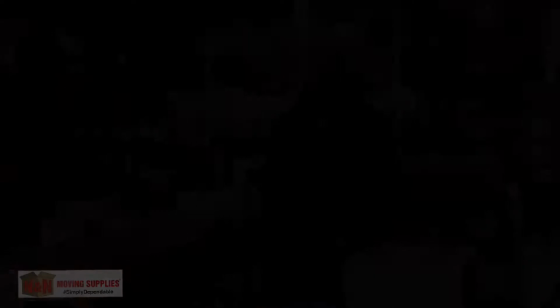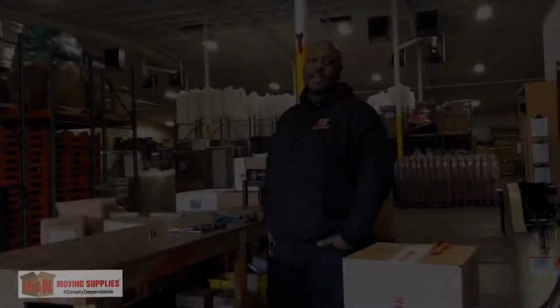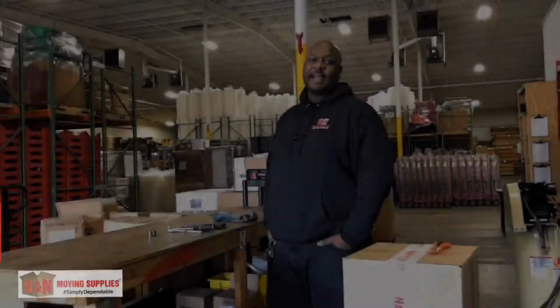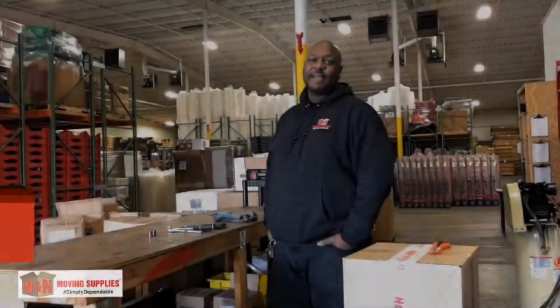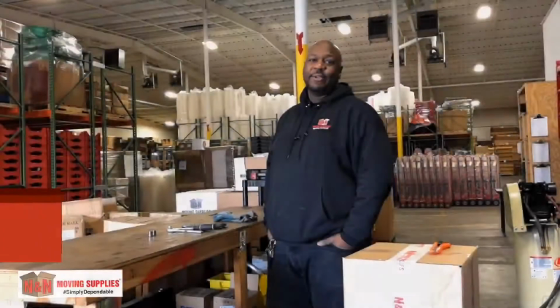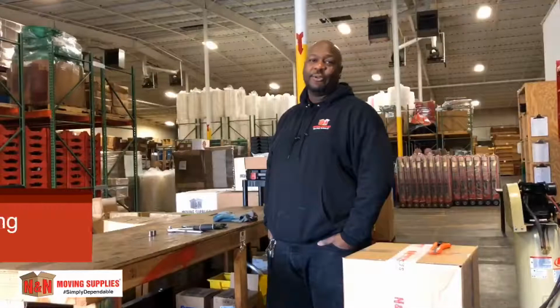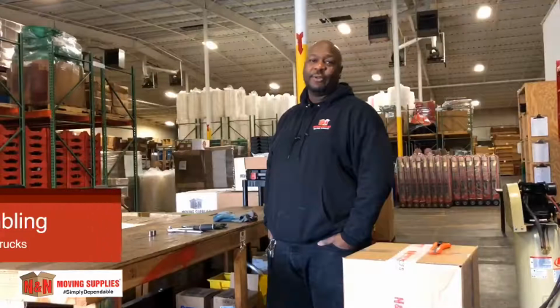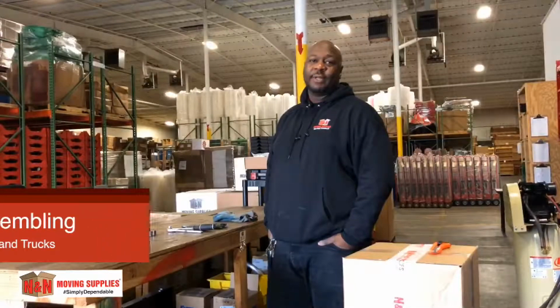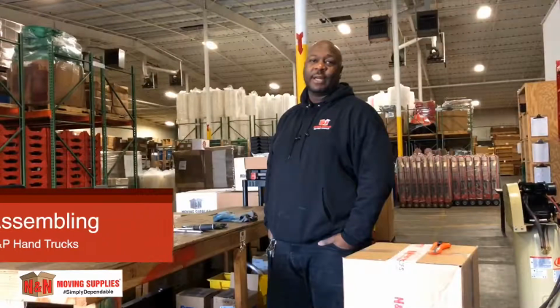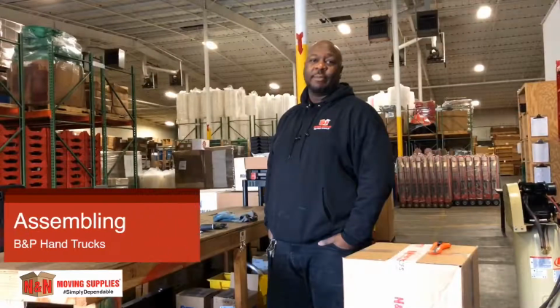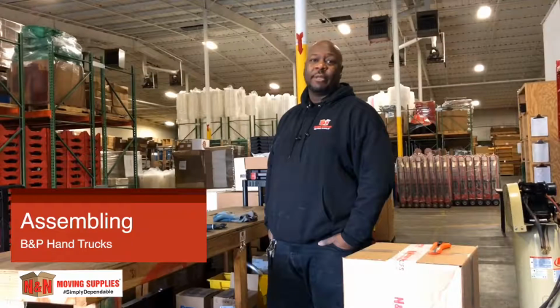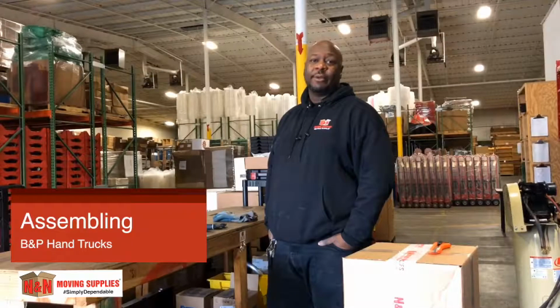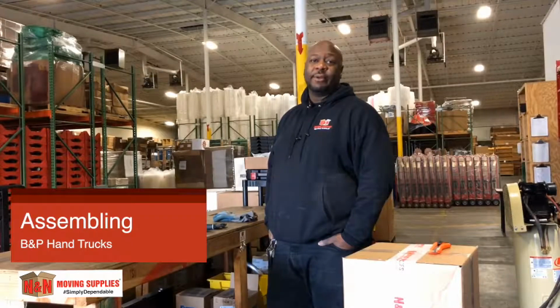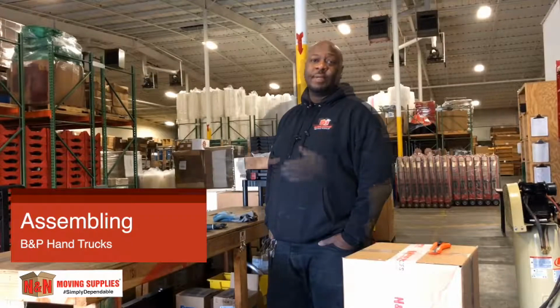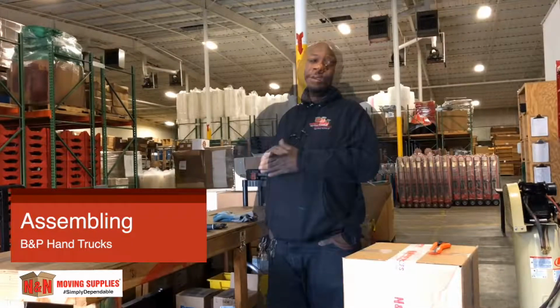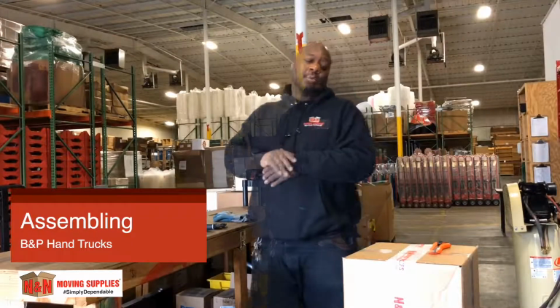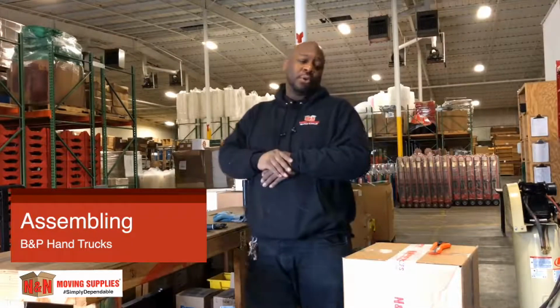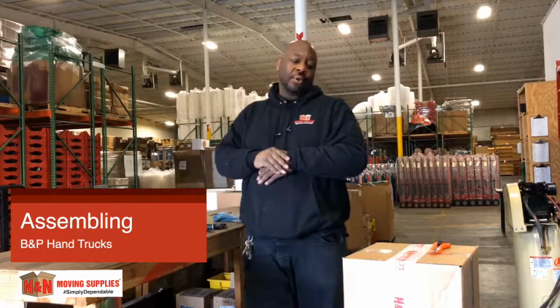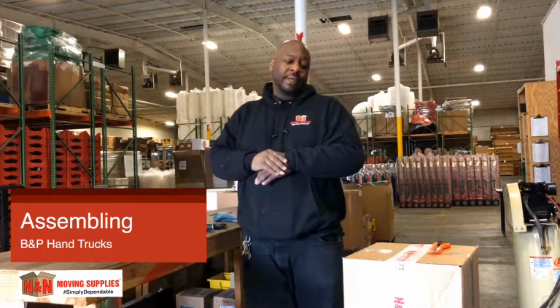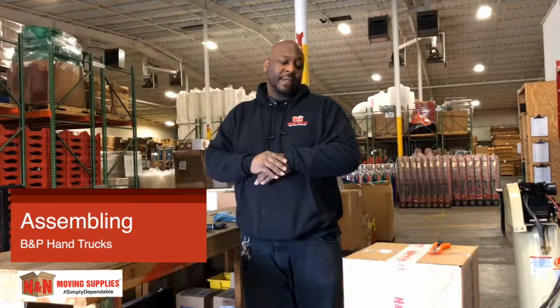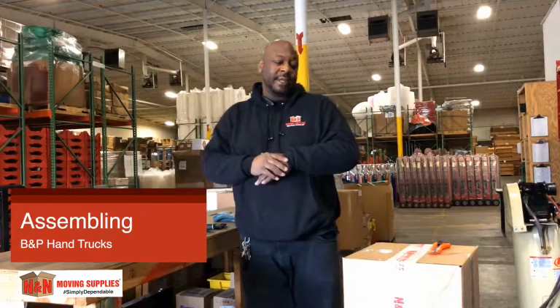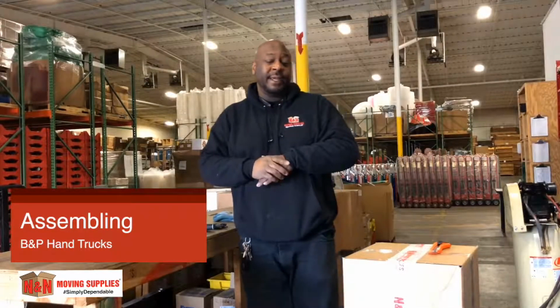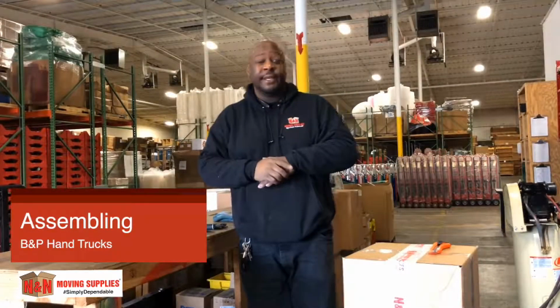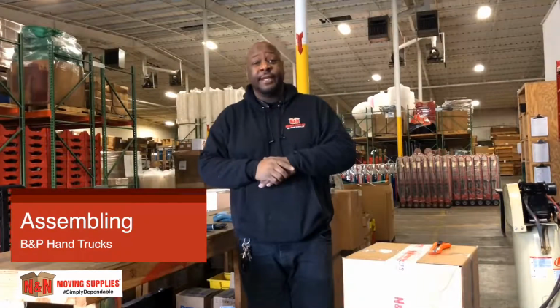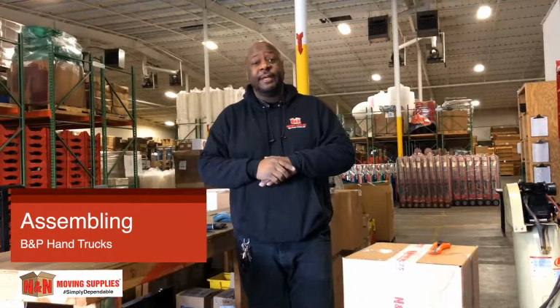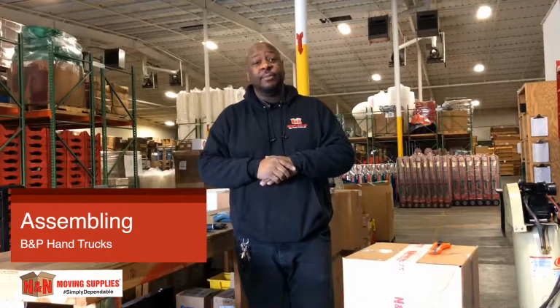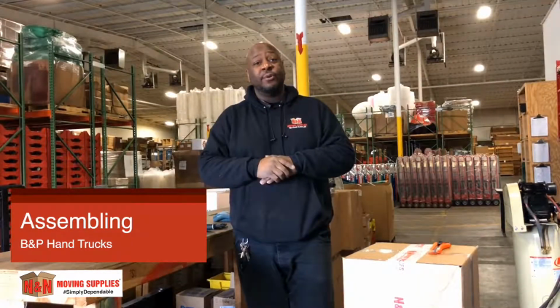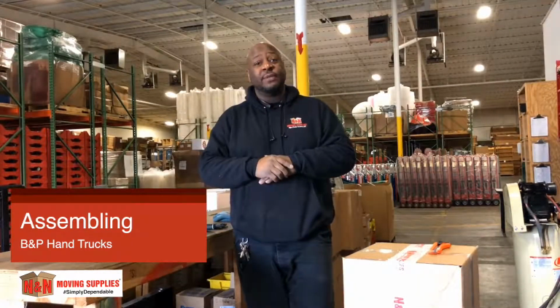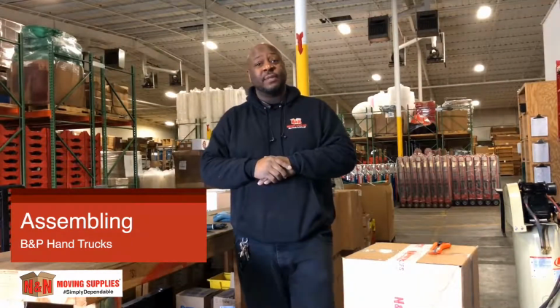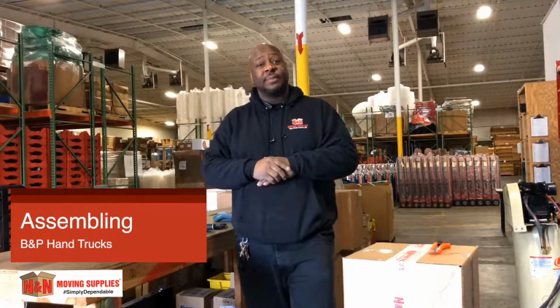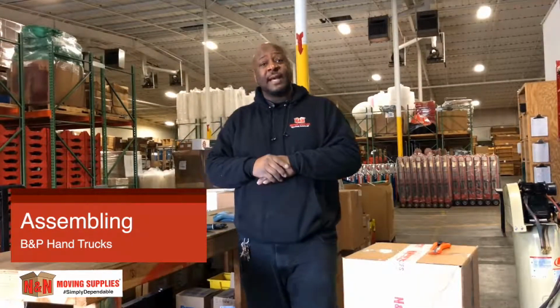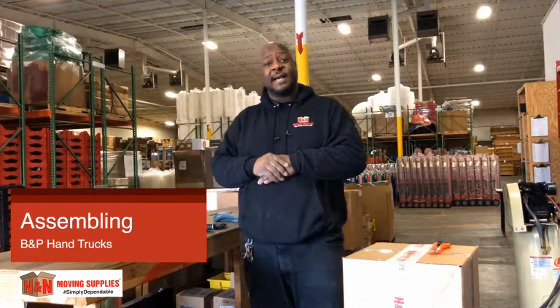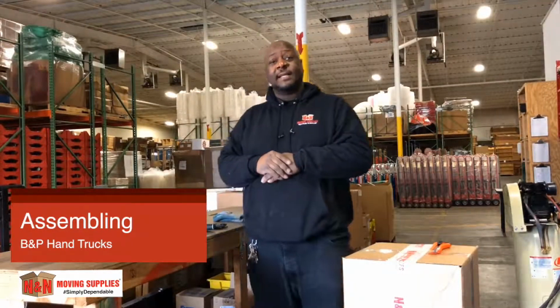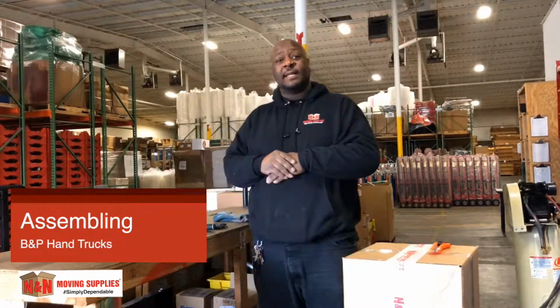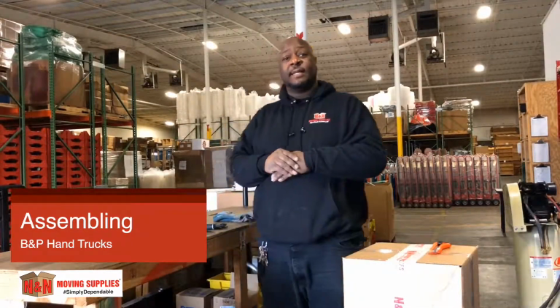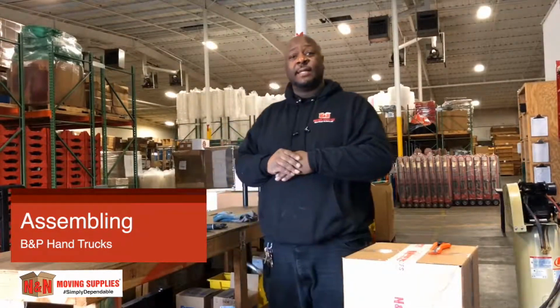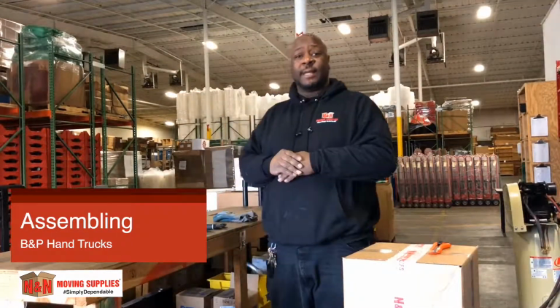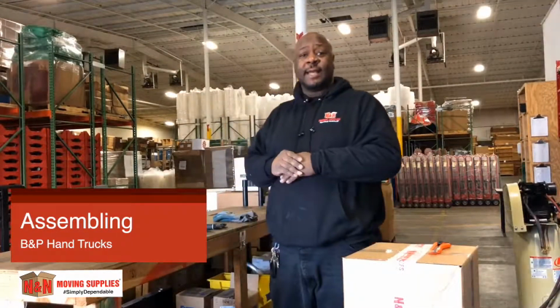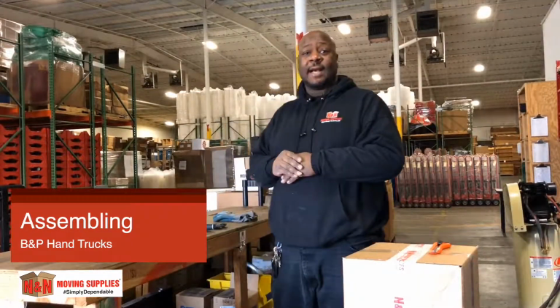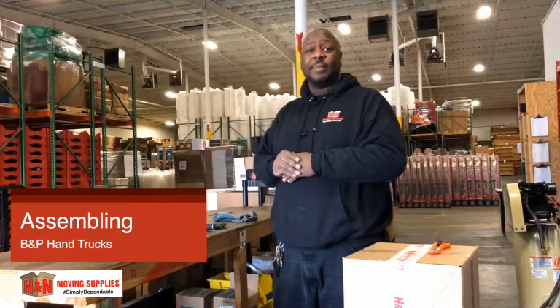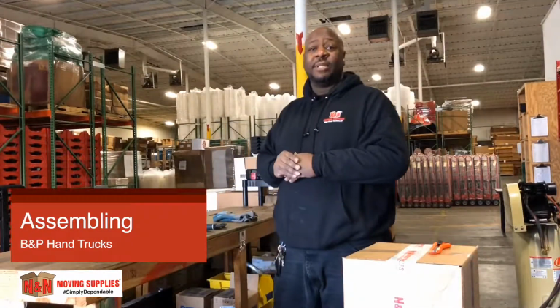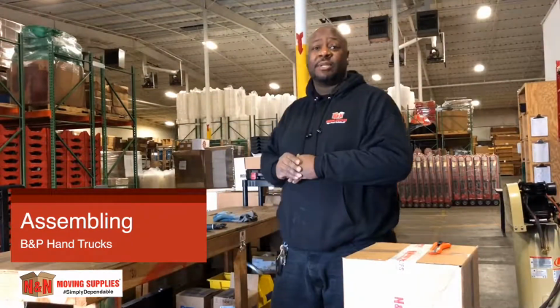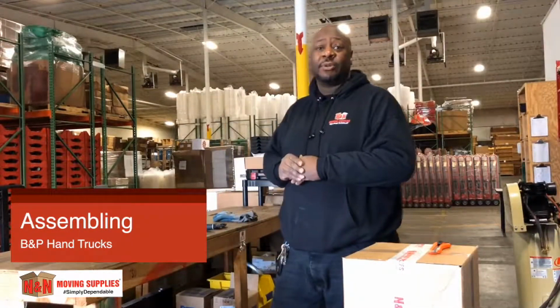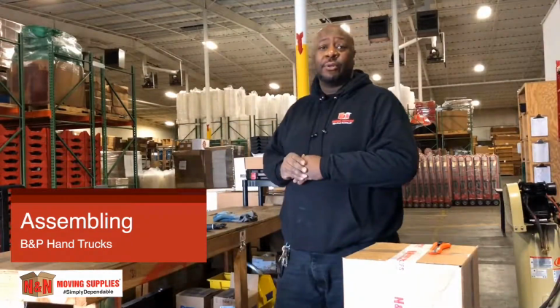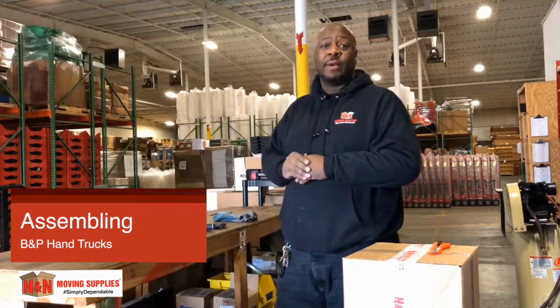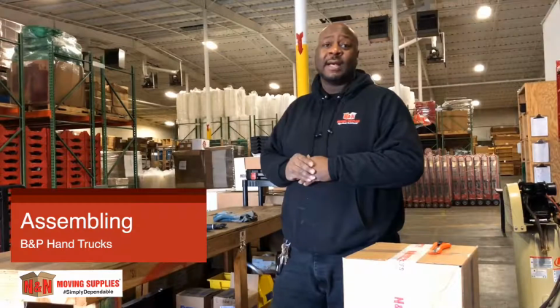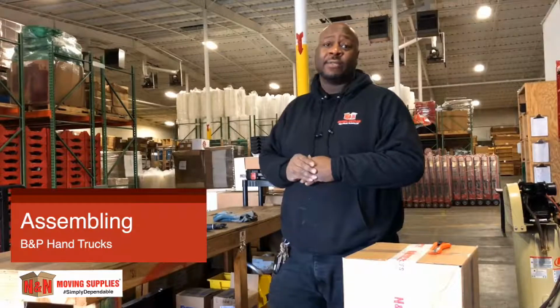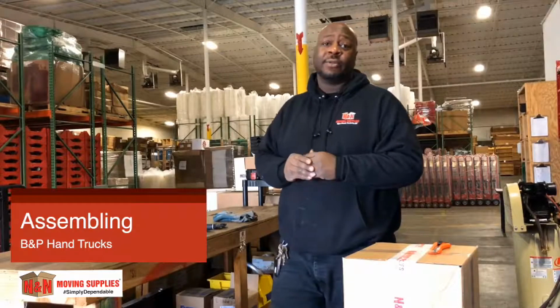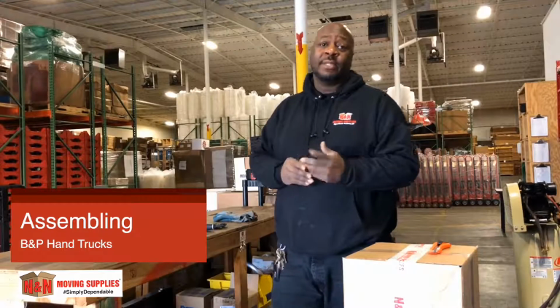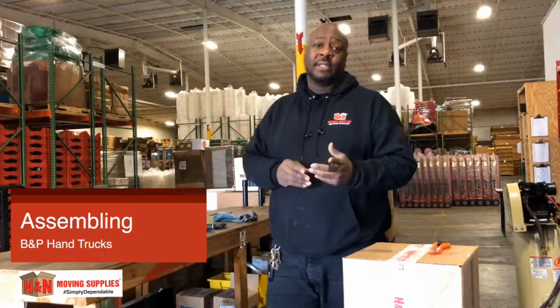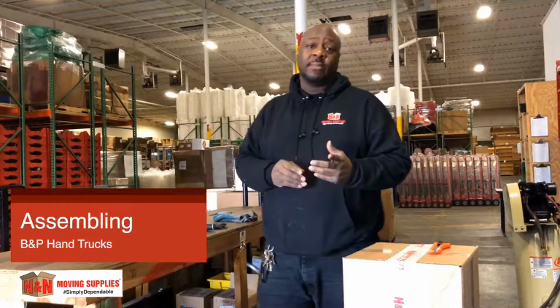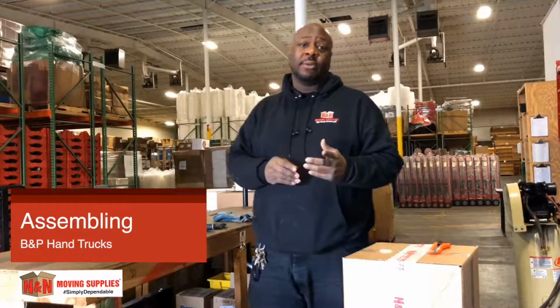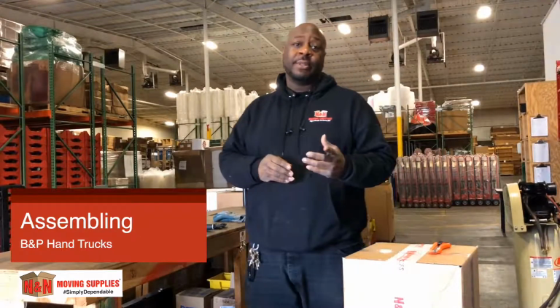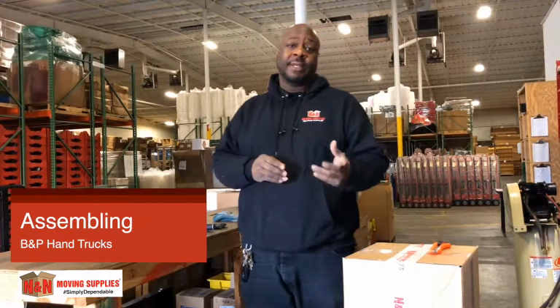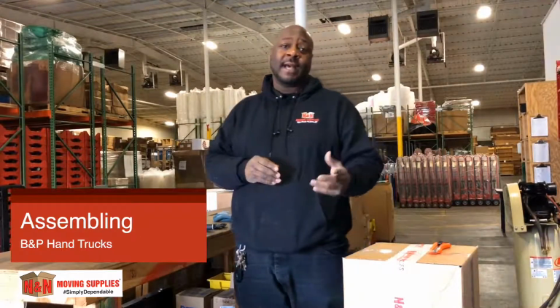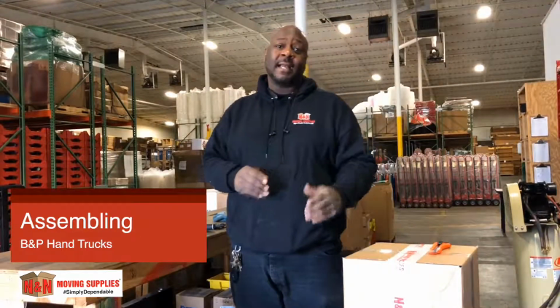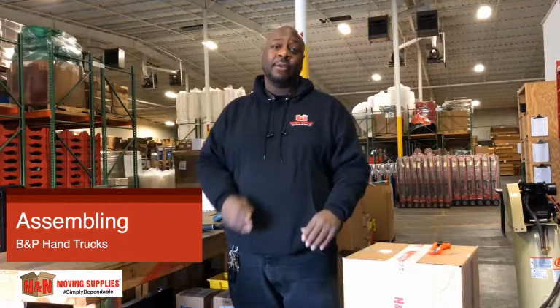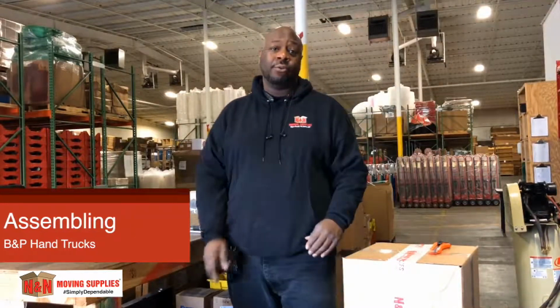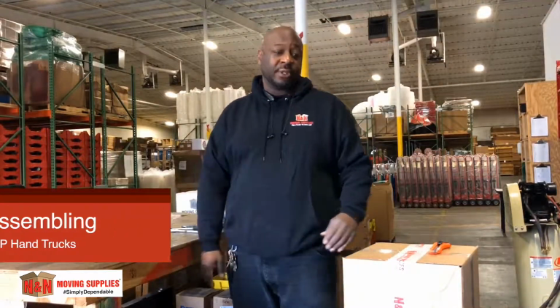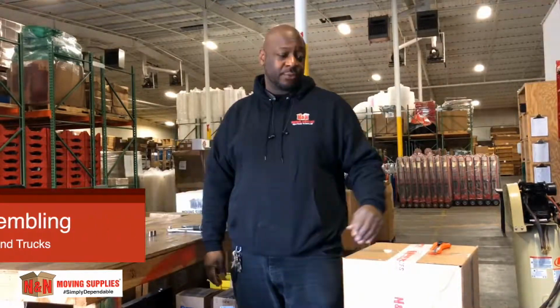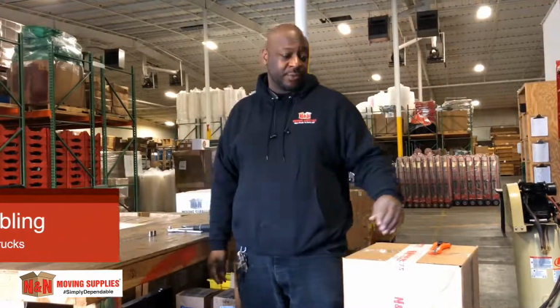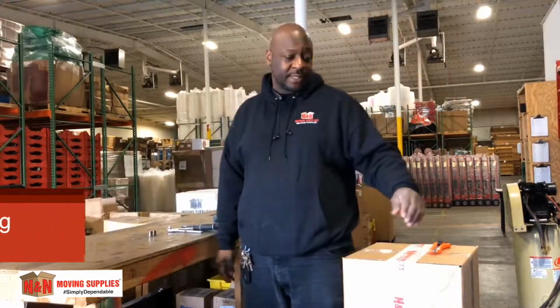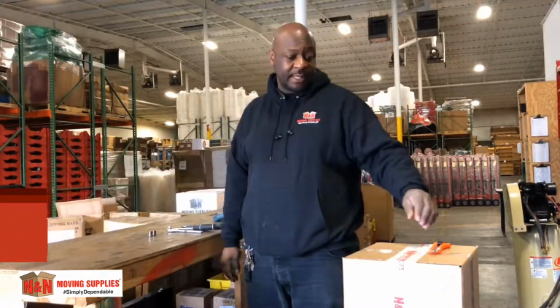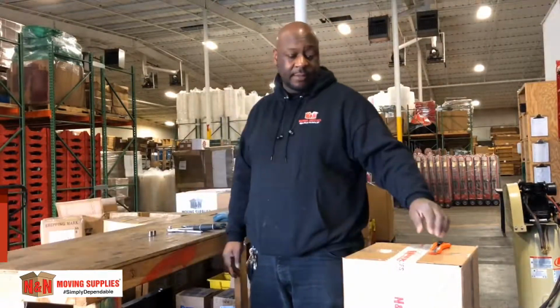Hey, how you doing? I'm Leonard and Floyd here at N&M Movie Supplies, and today I'll be showing you how to assemble the dolly you just received.